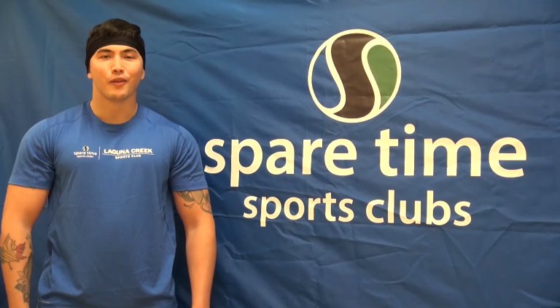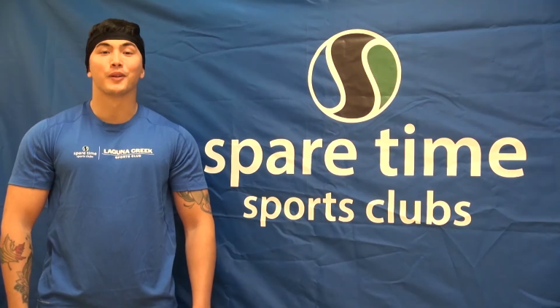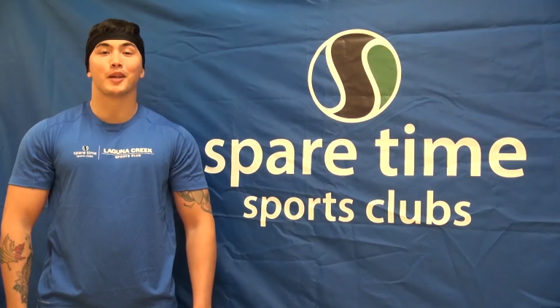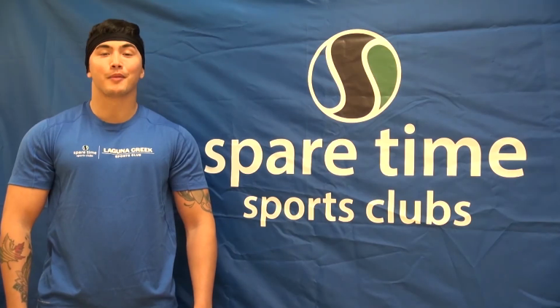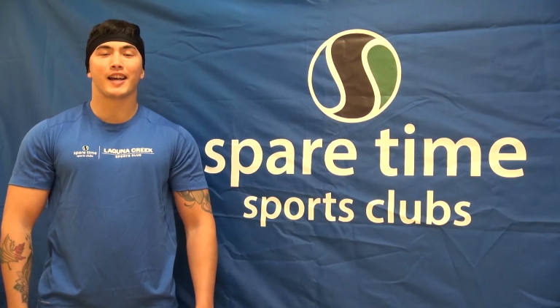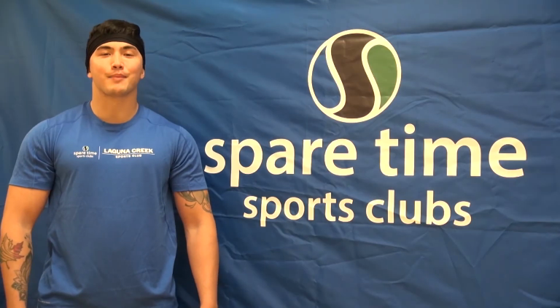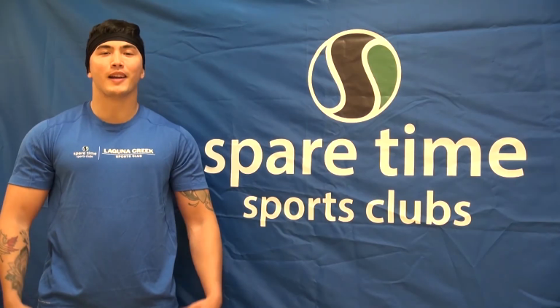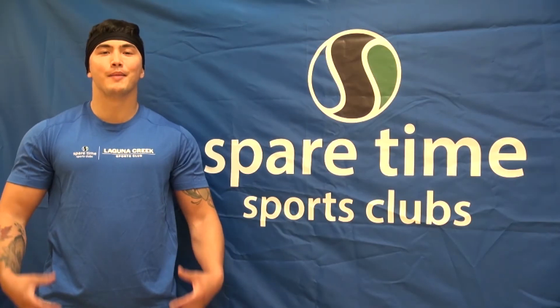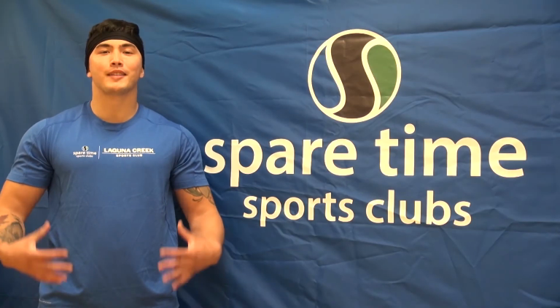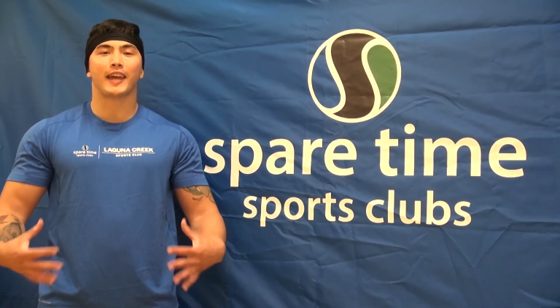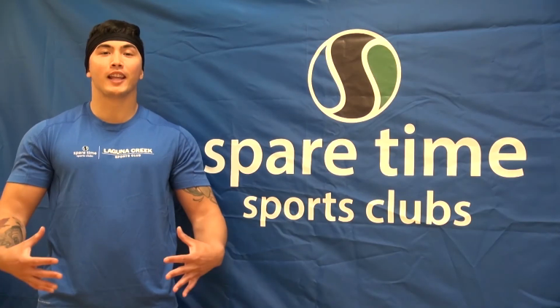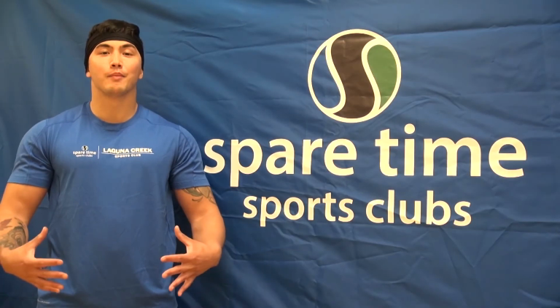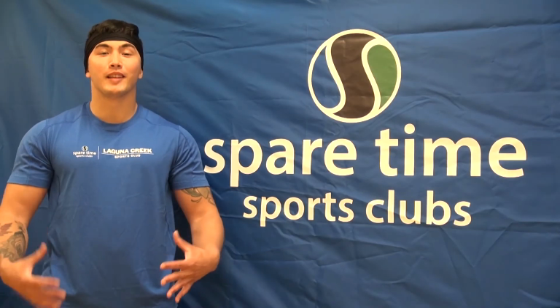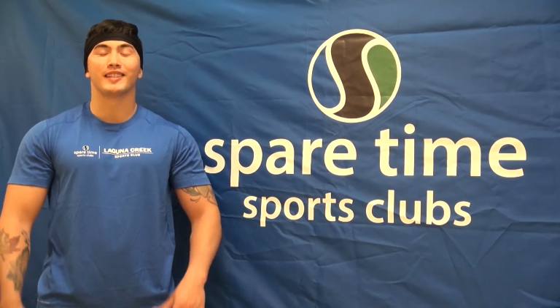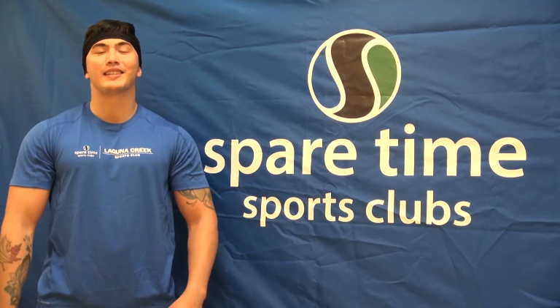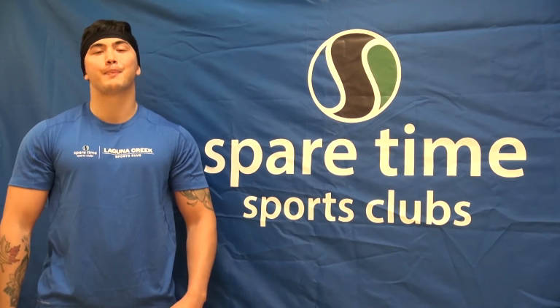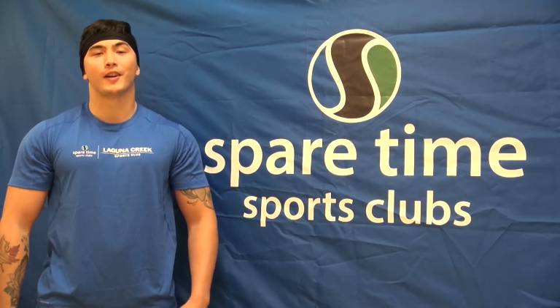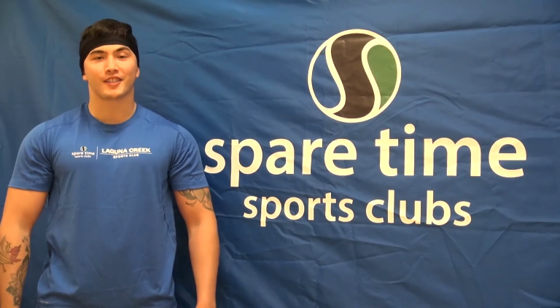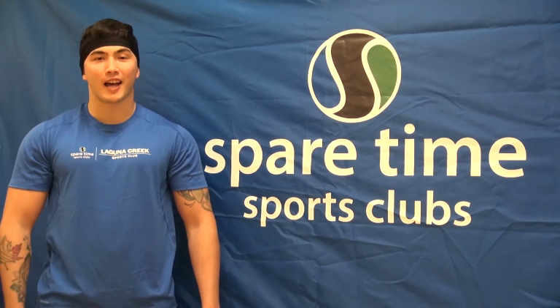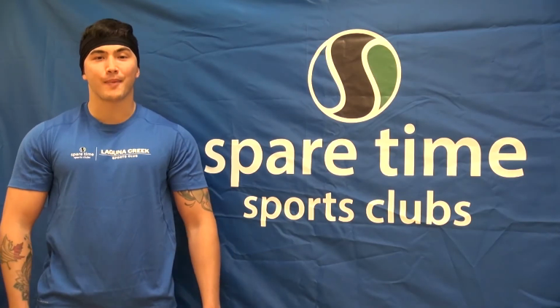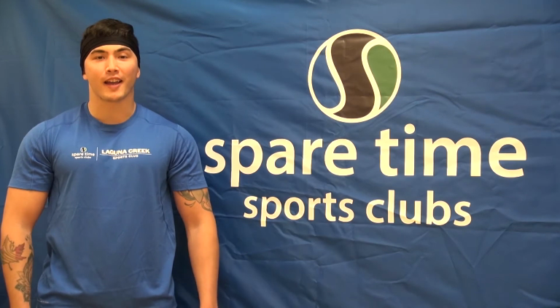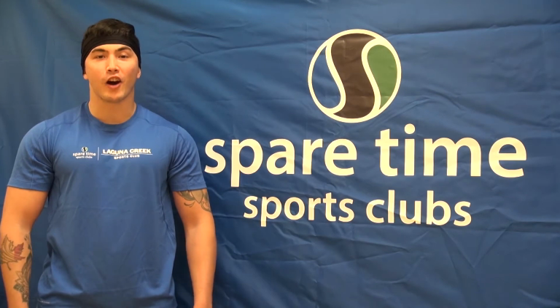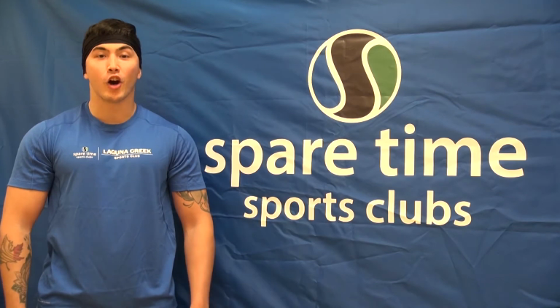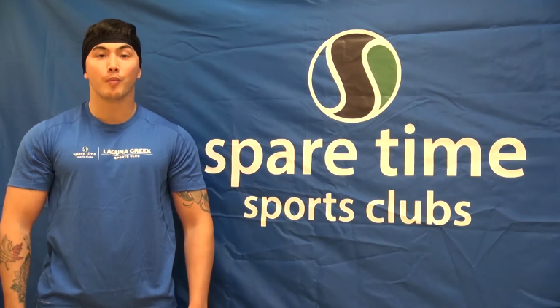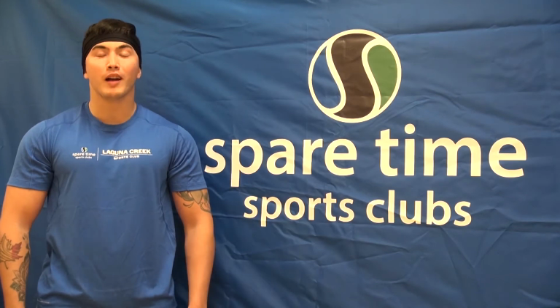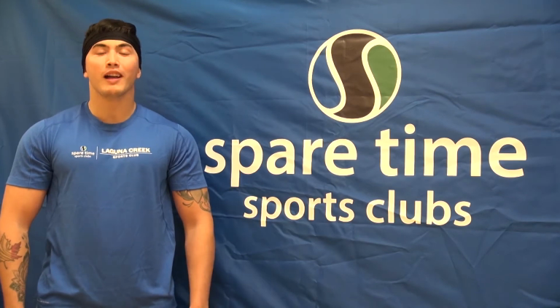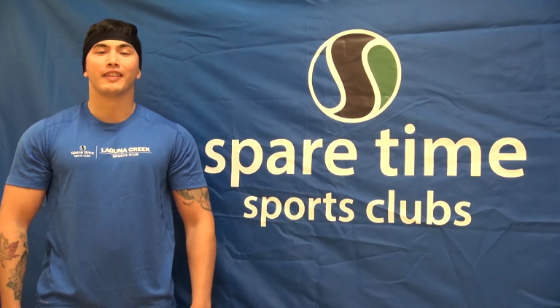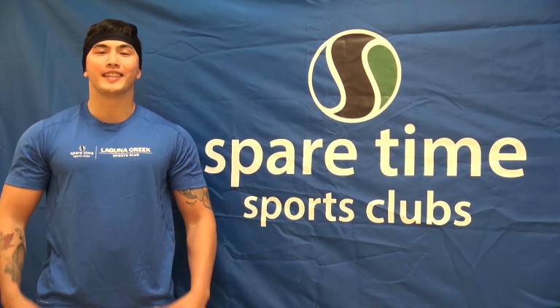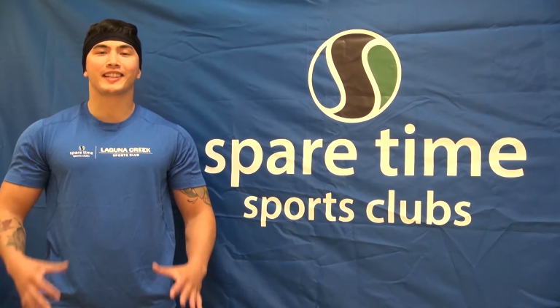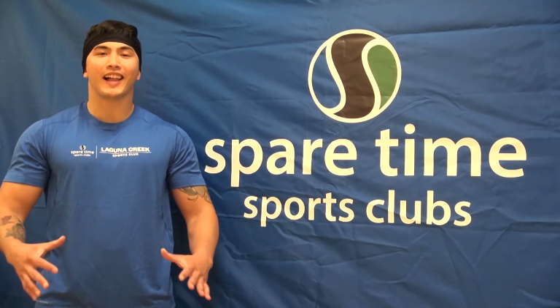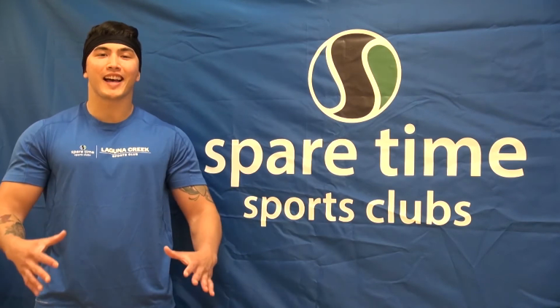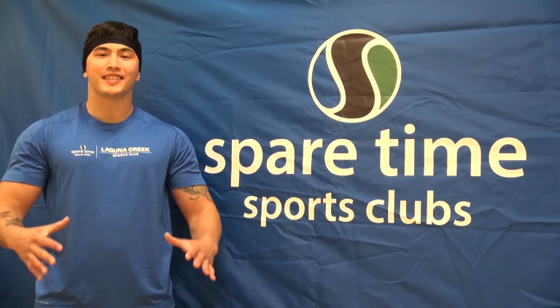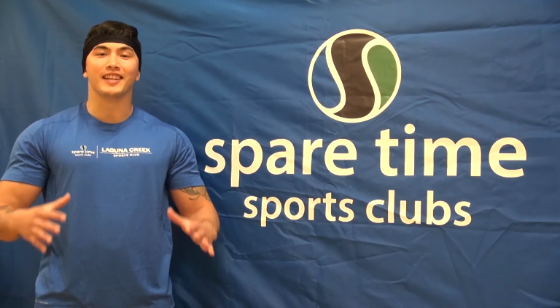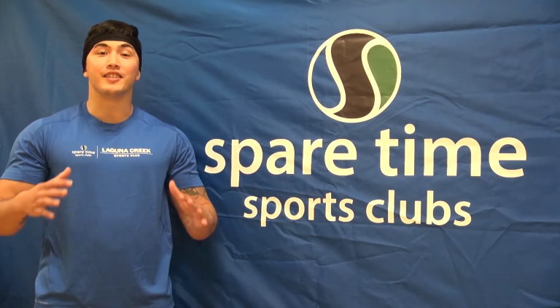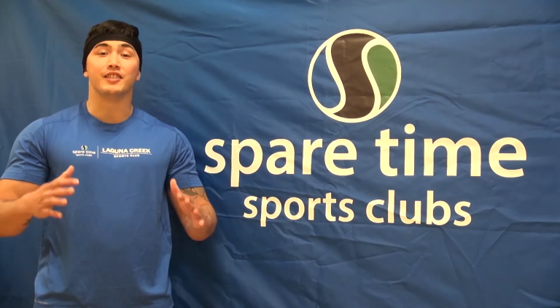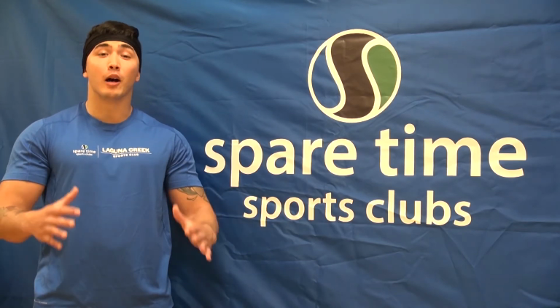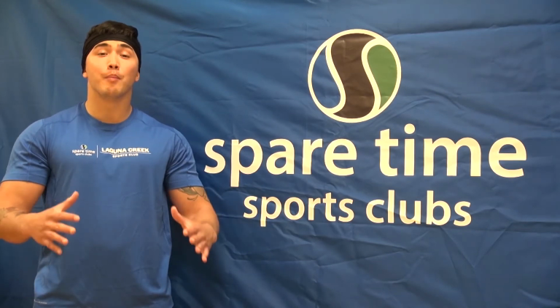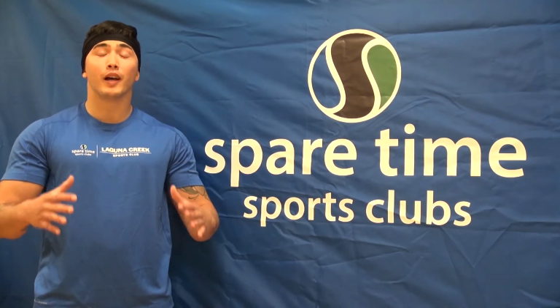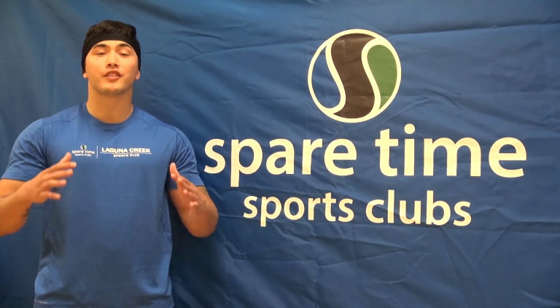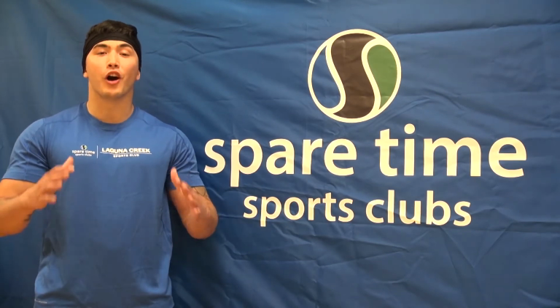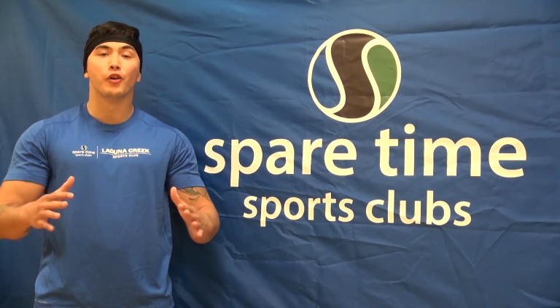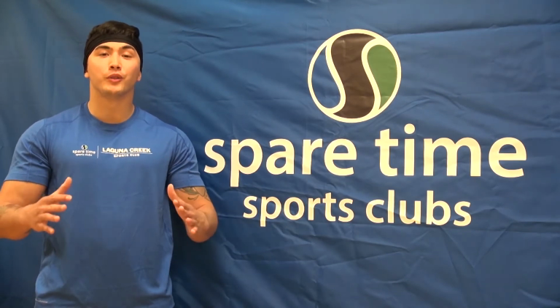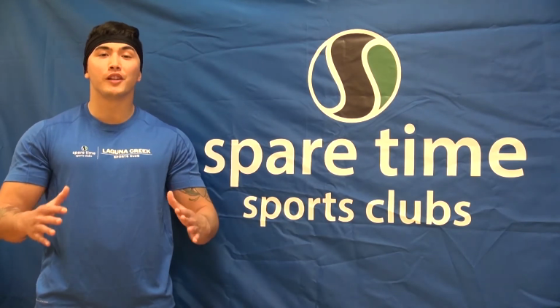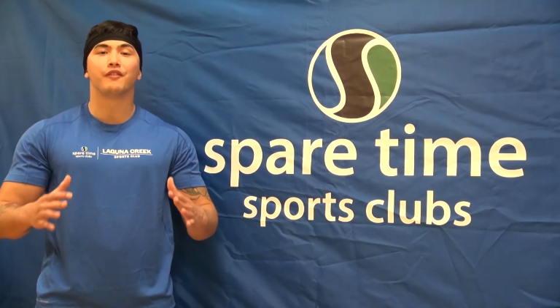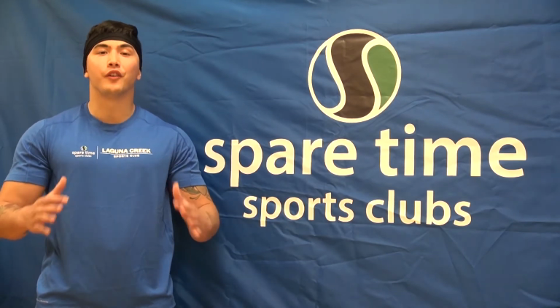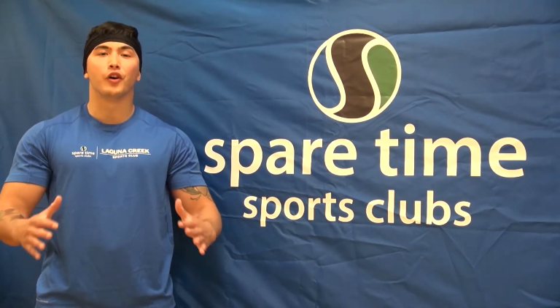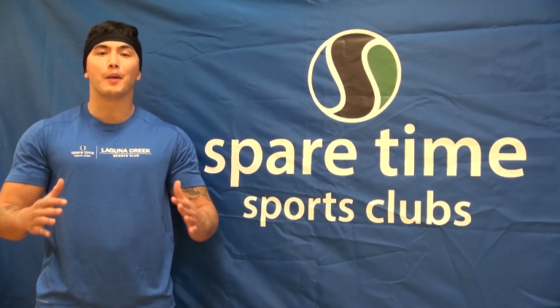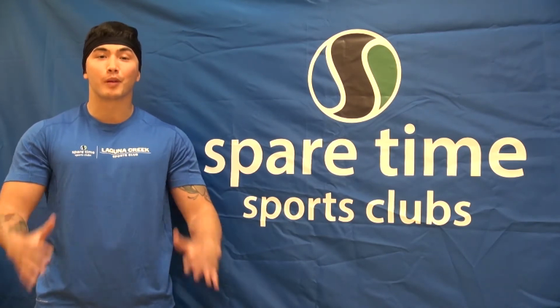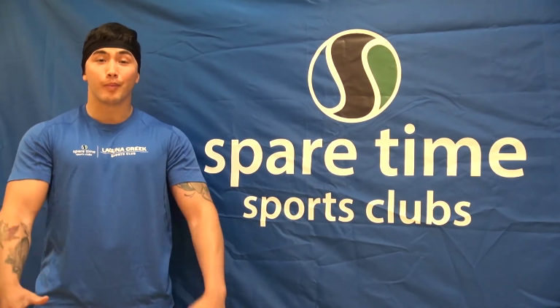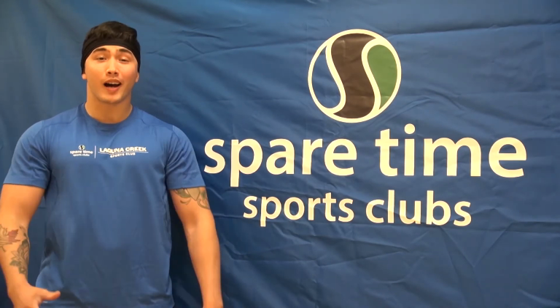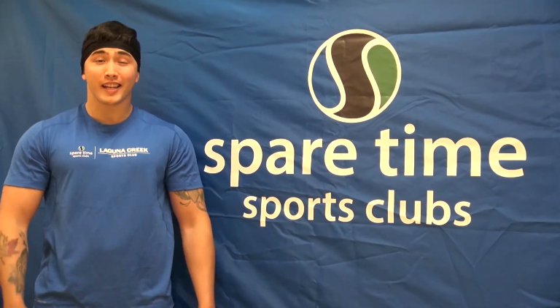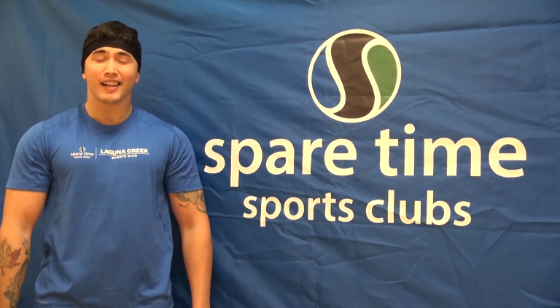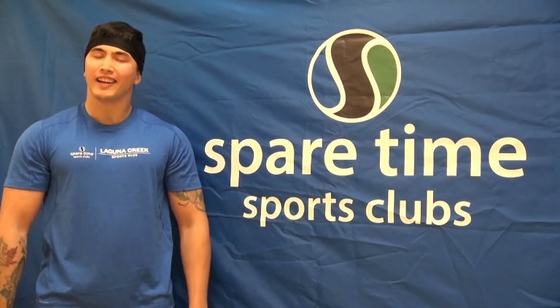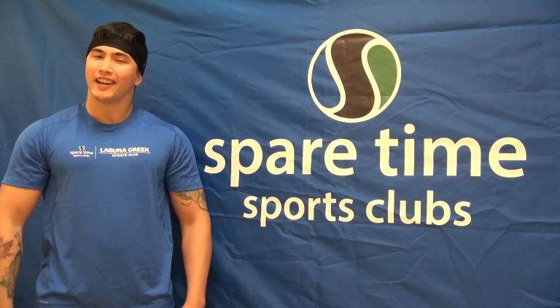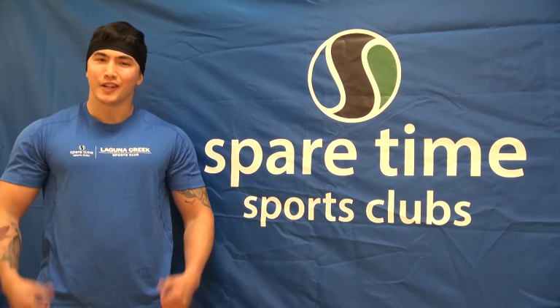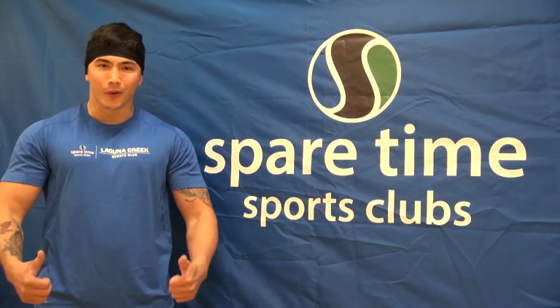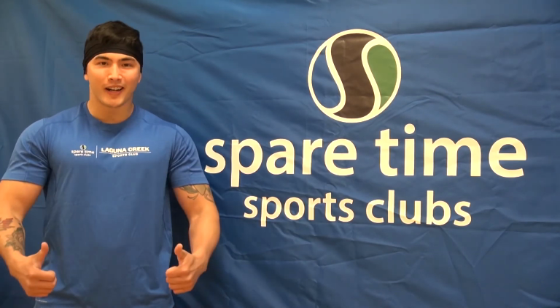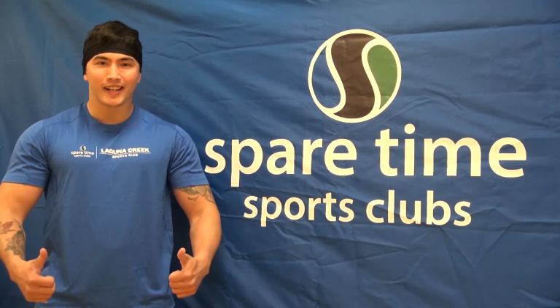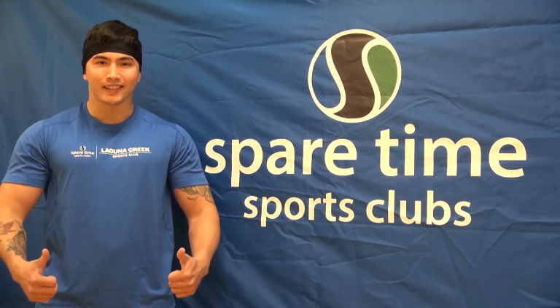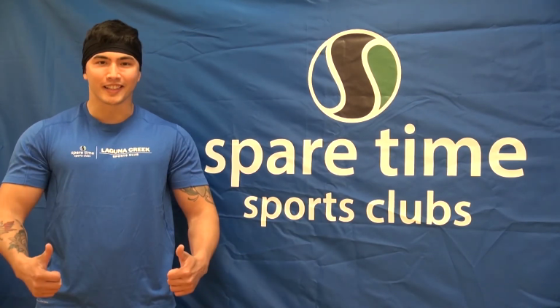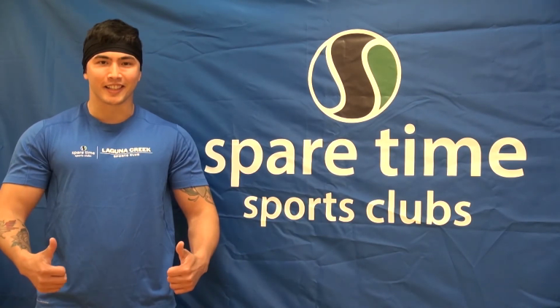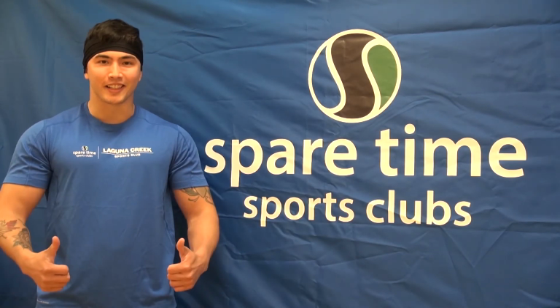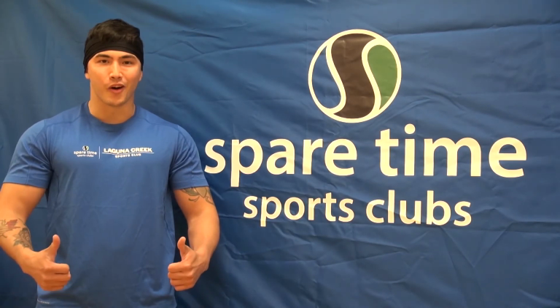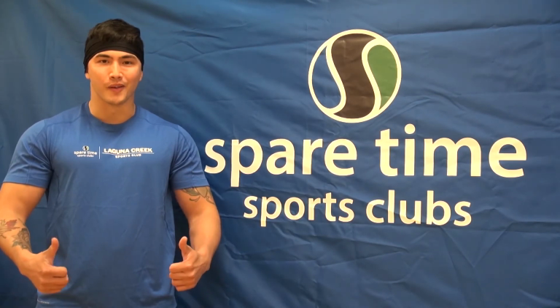What's up guys, my name is Caleb. This is Spare Time at Home. This class is dumbbells only, full upper body. You ready? Let's get going.